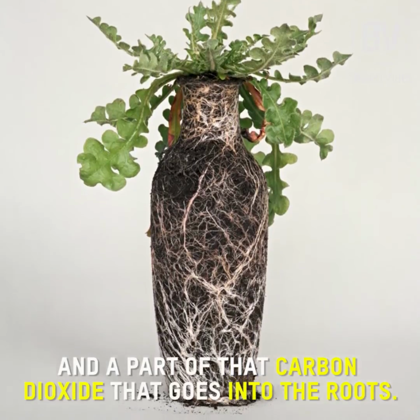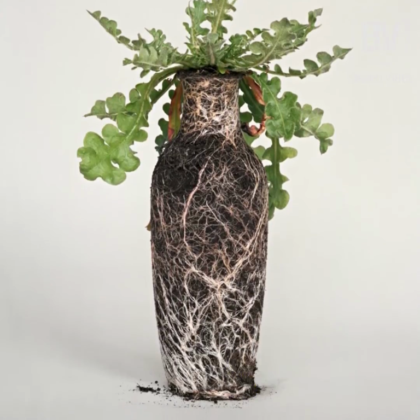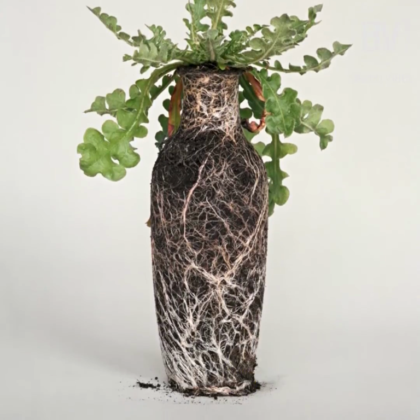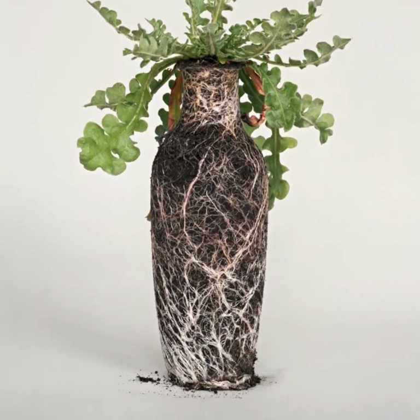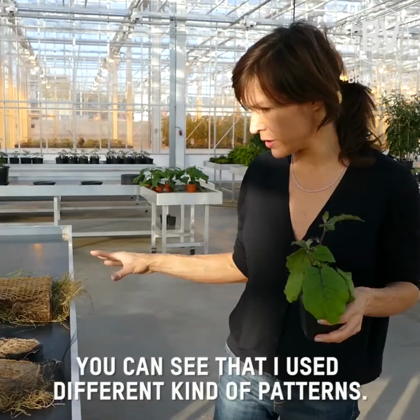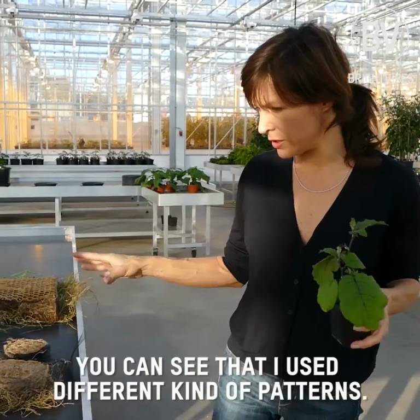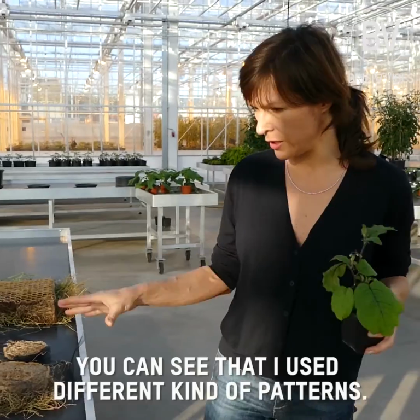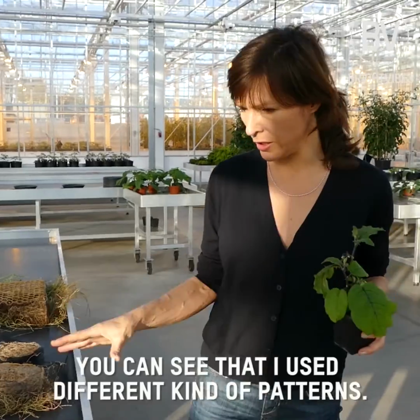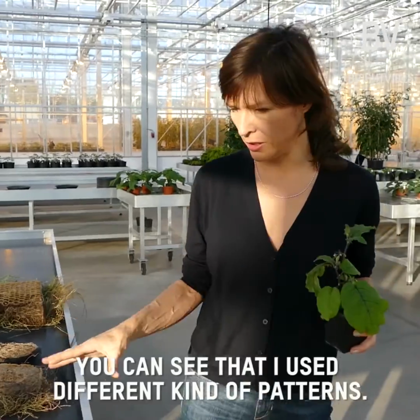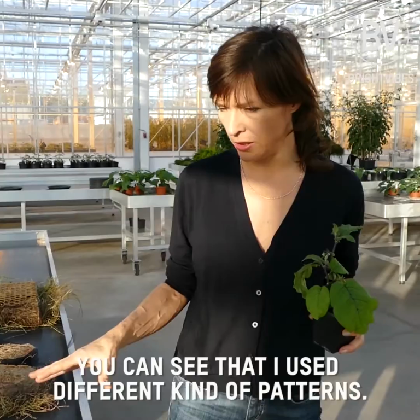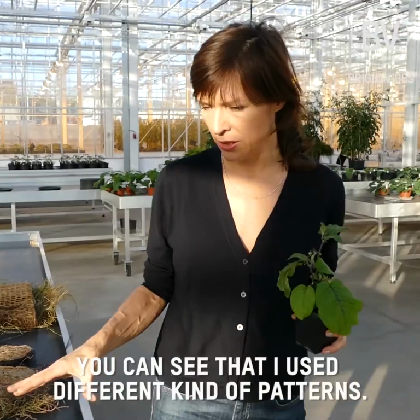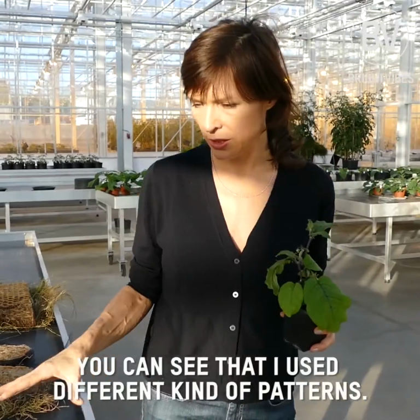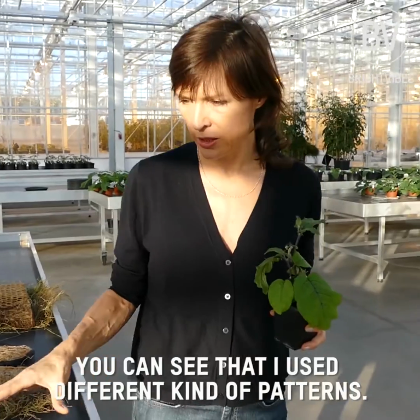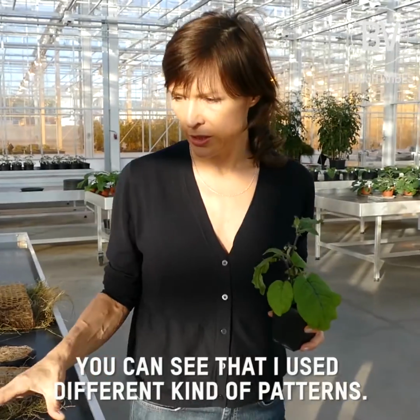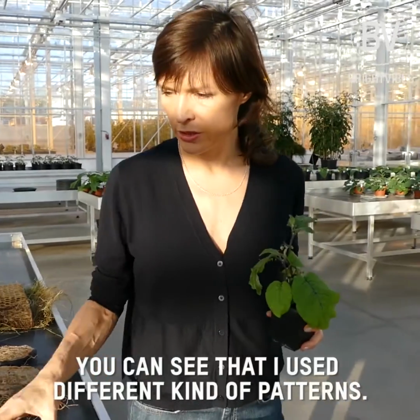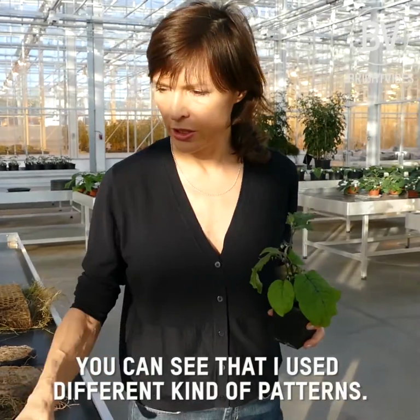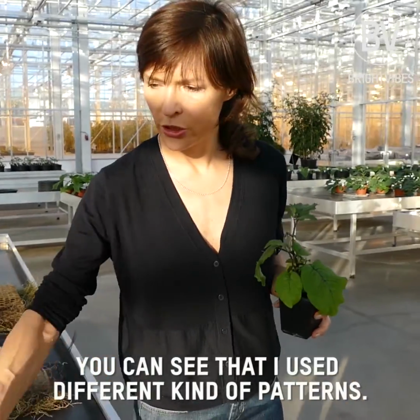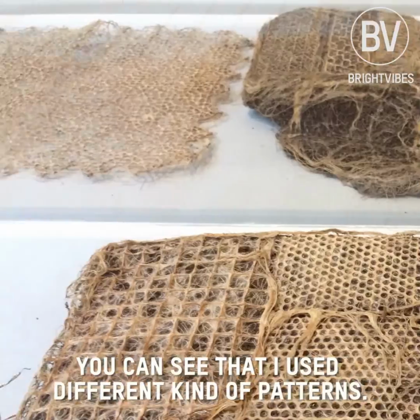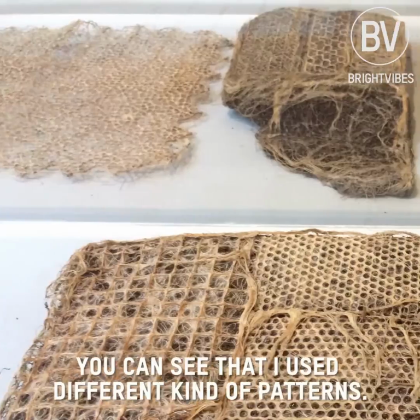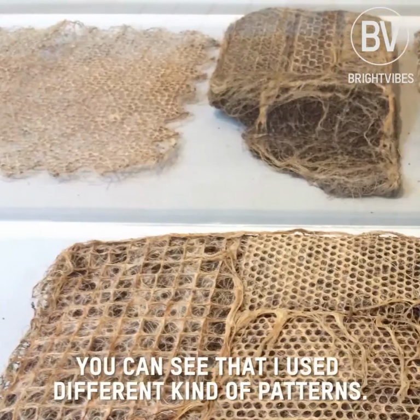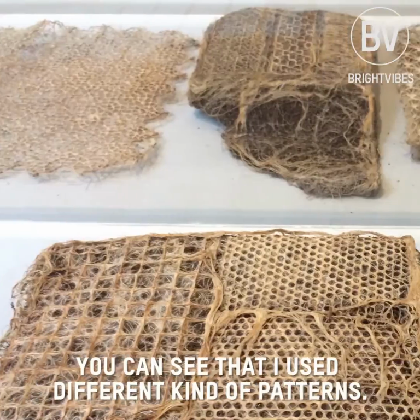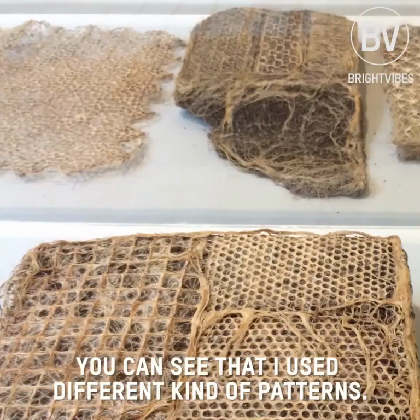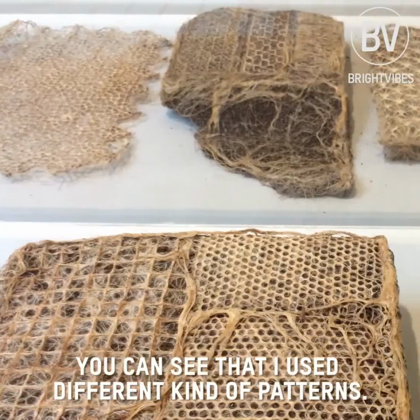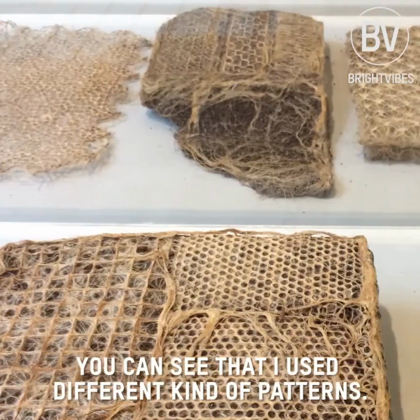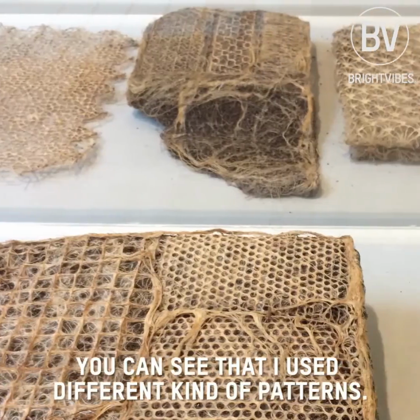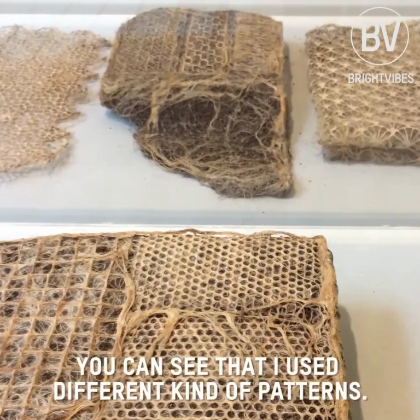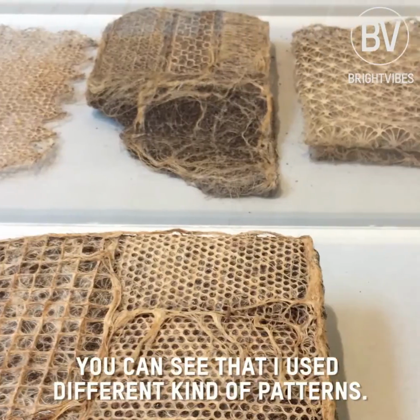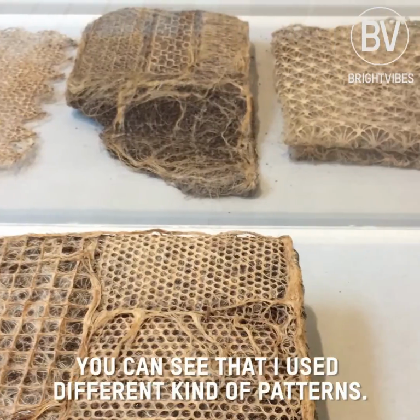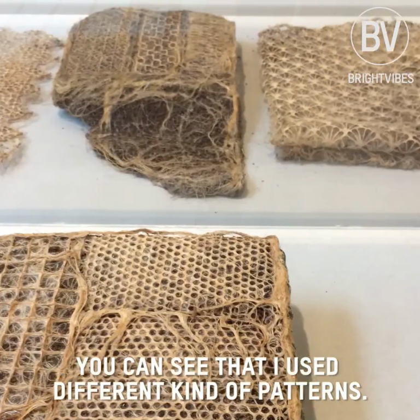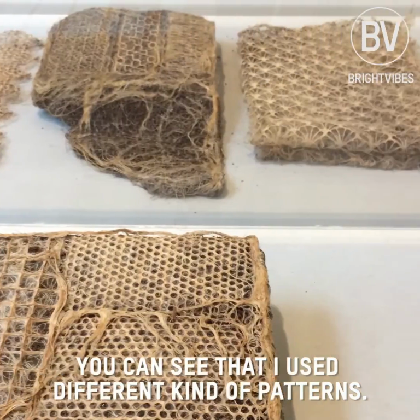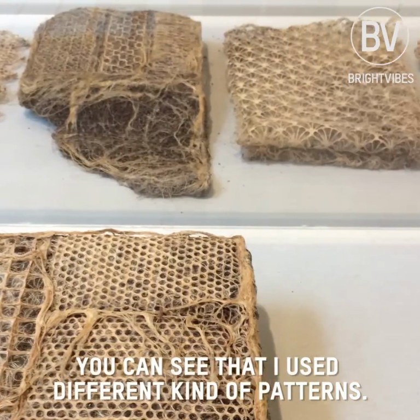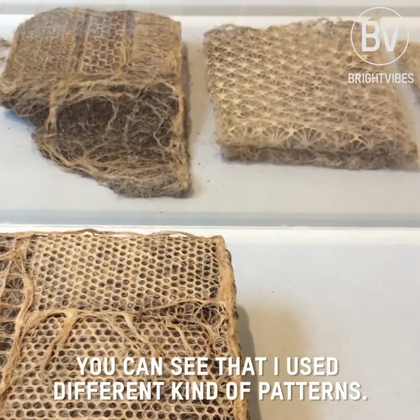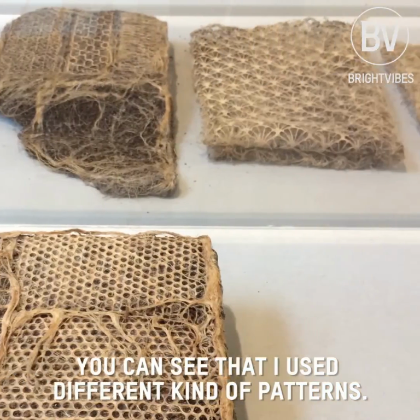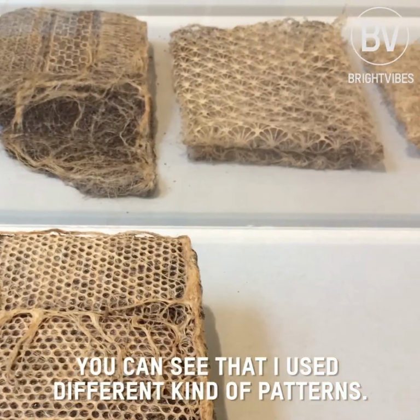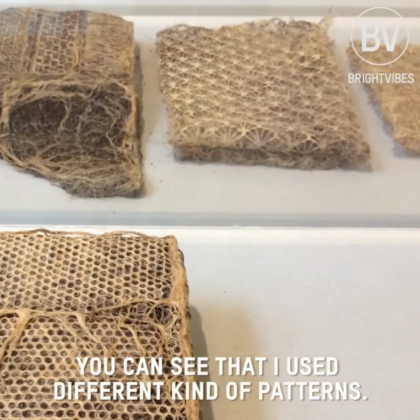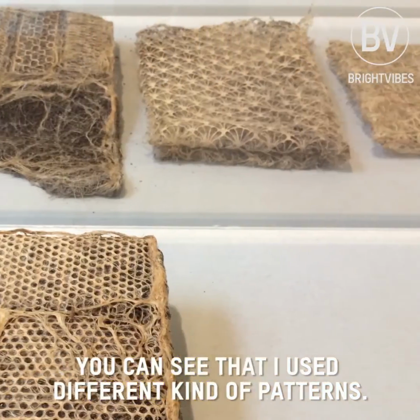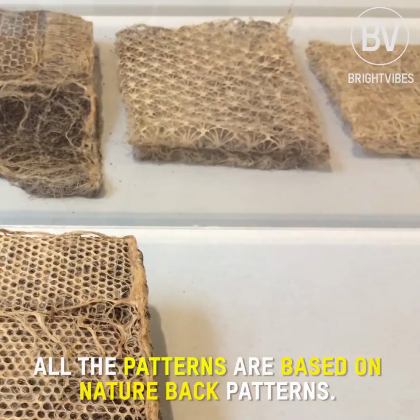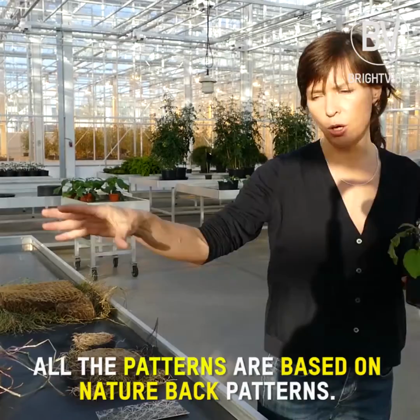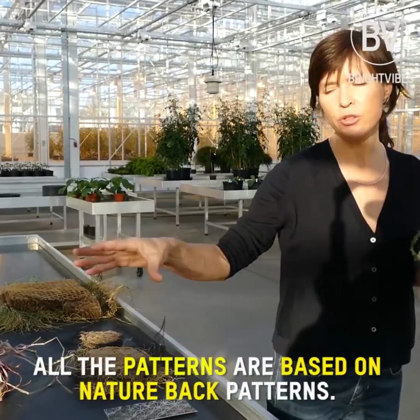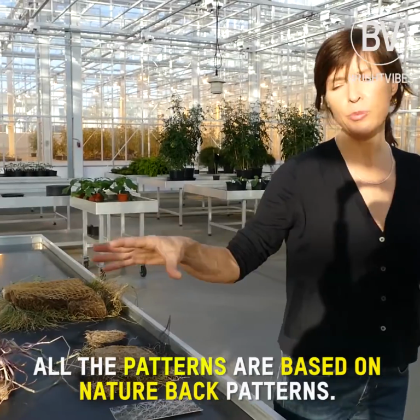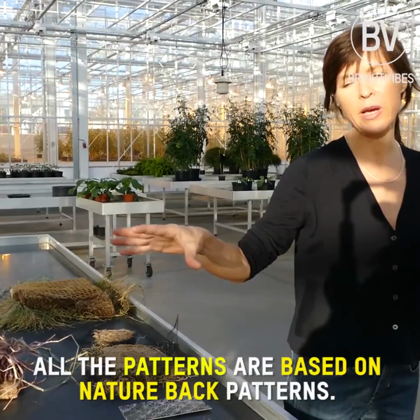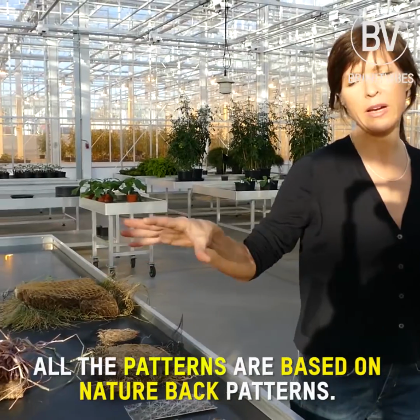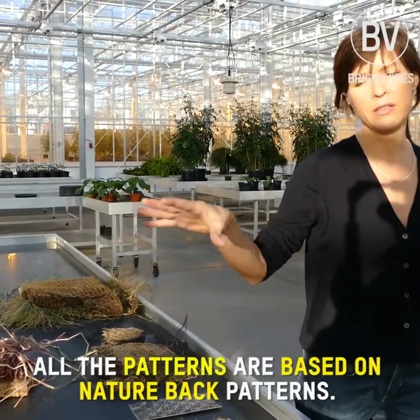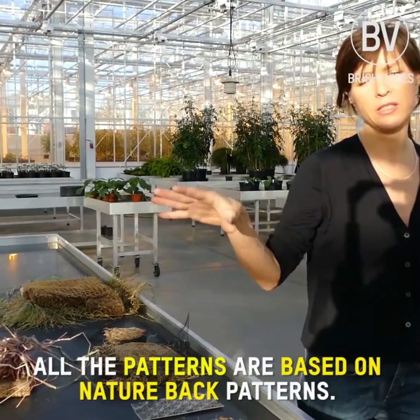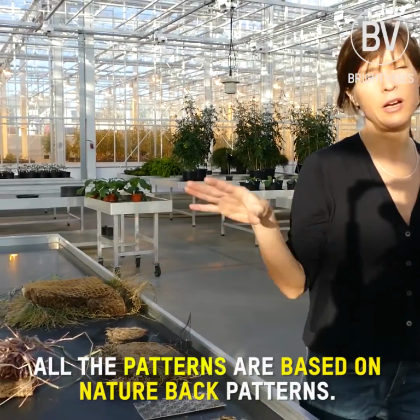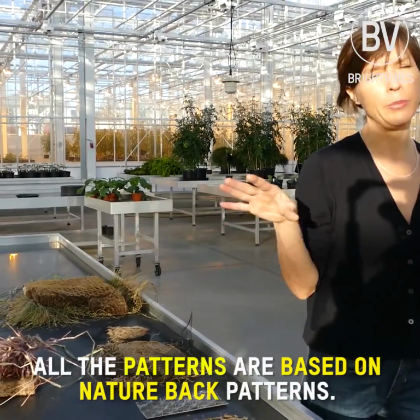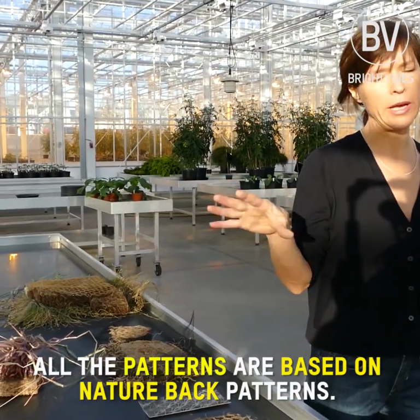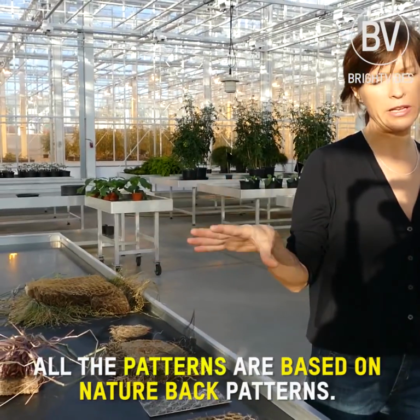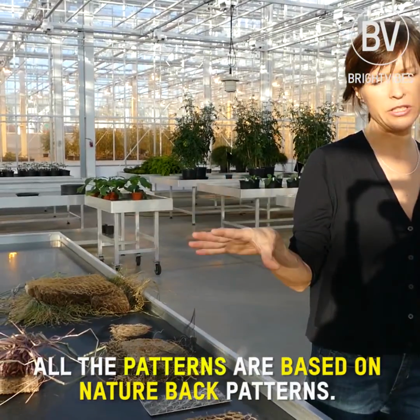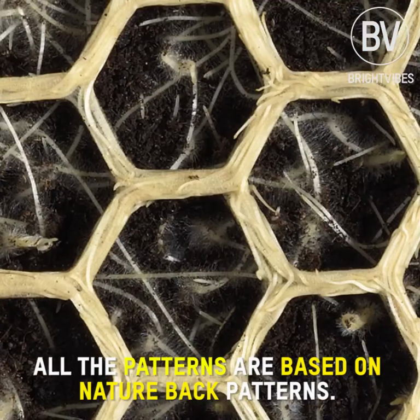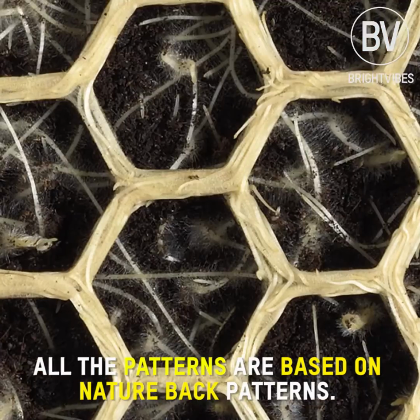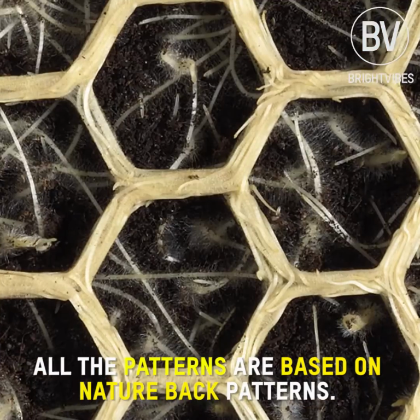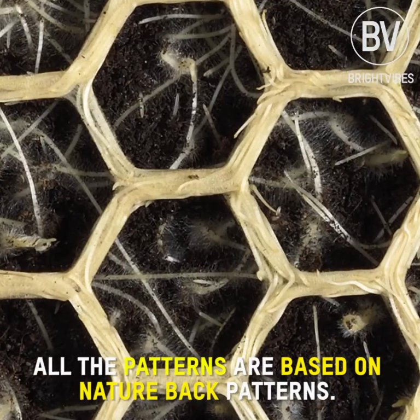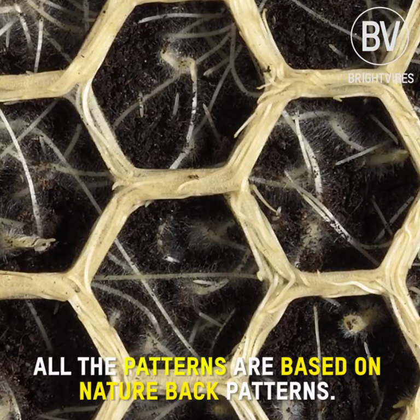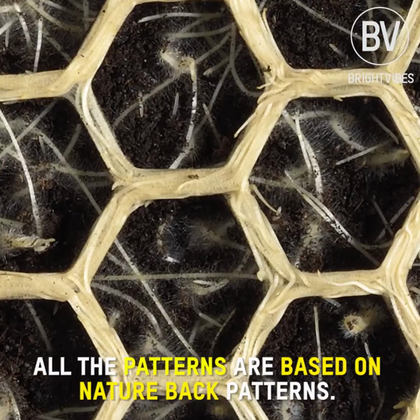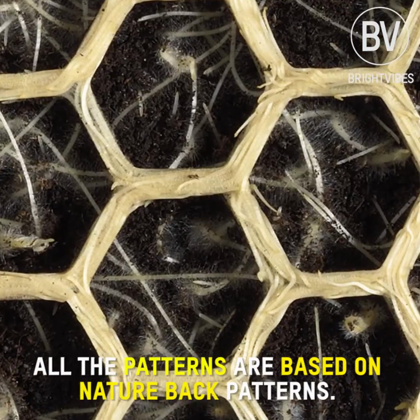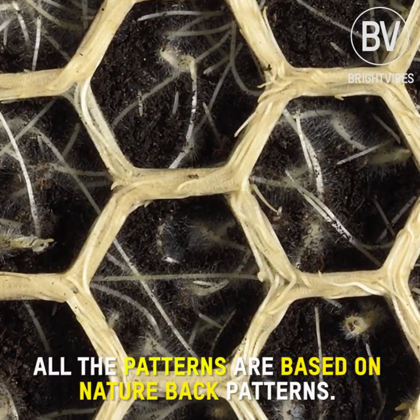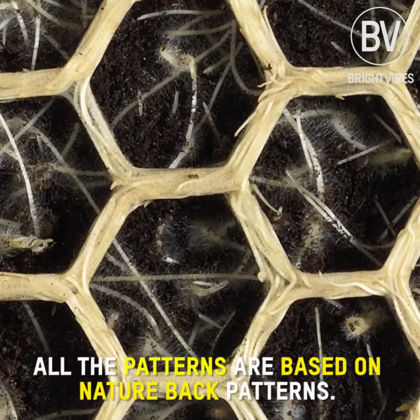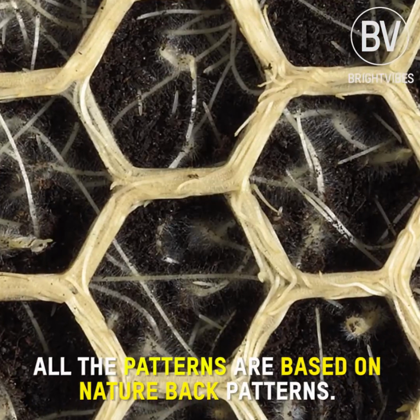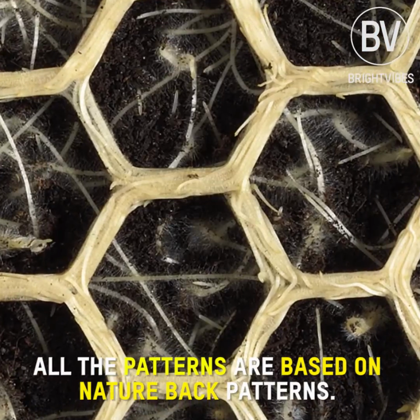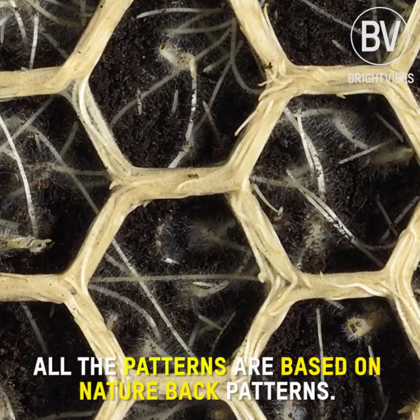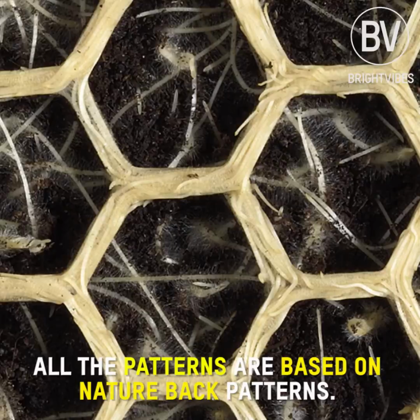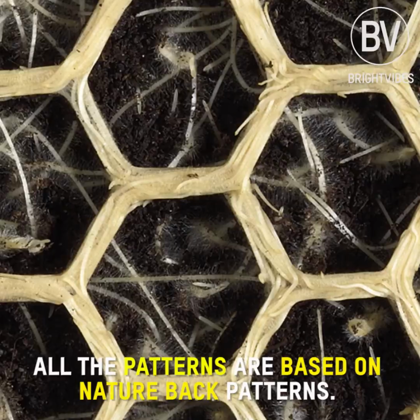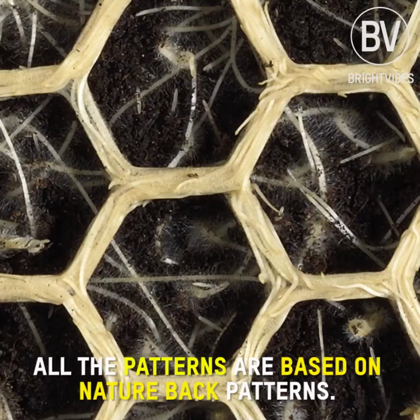You can see that I use different kinds of patterns. All the patterns are based on nature-based patterns.